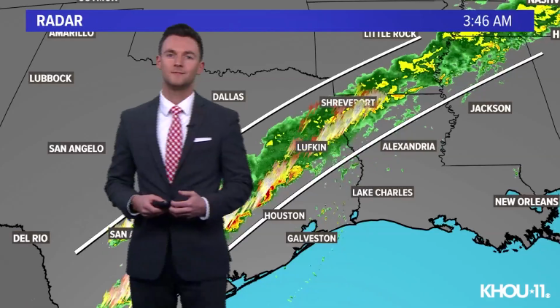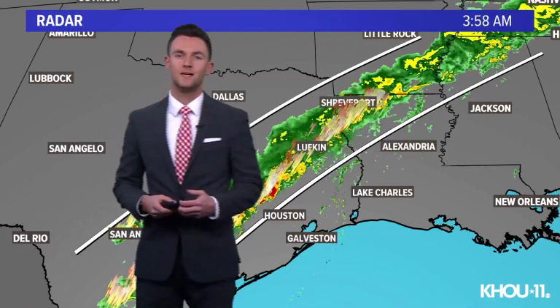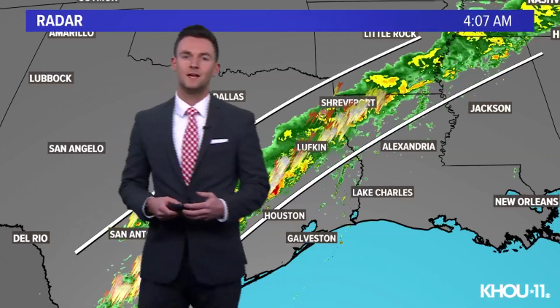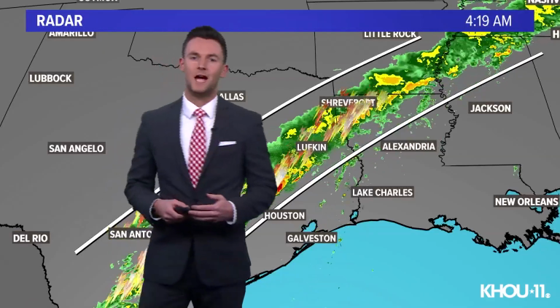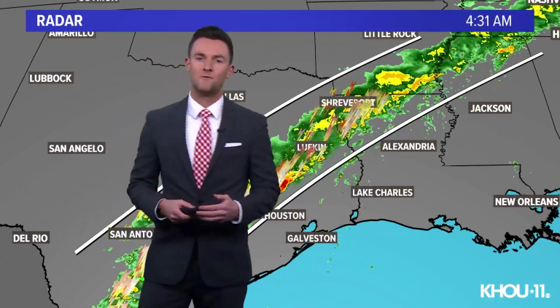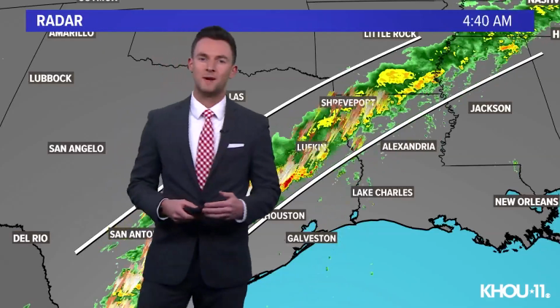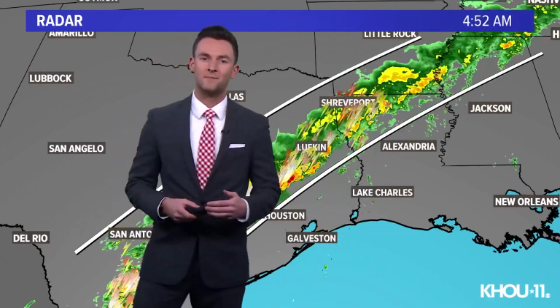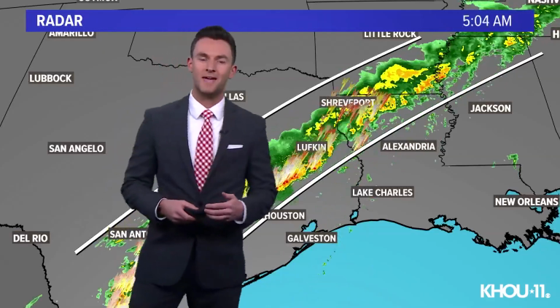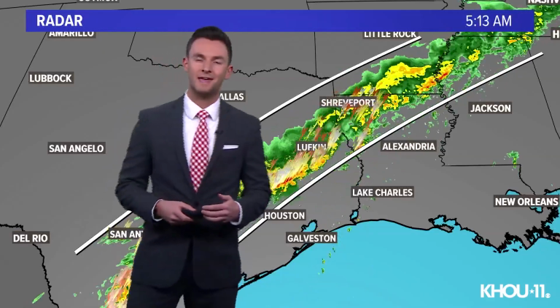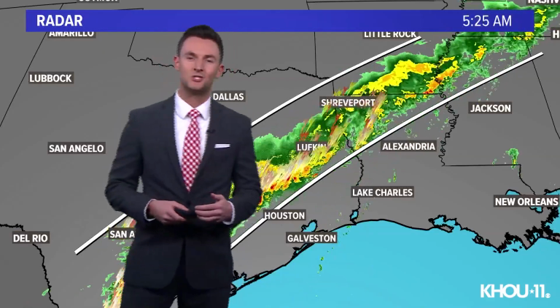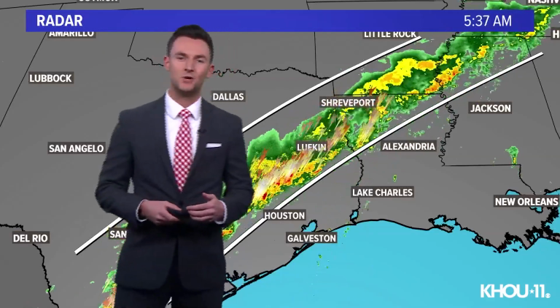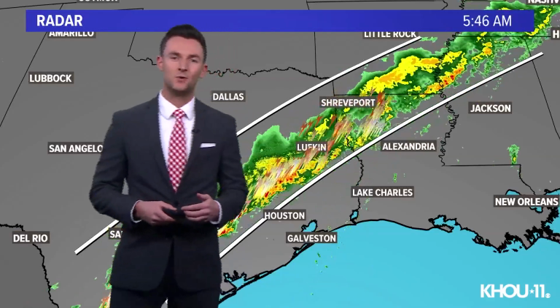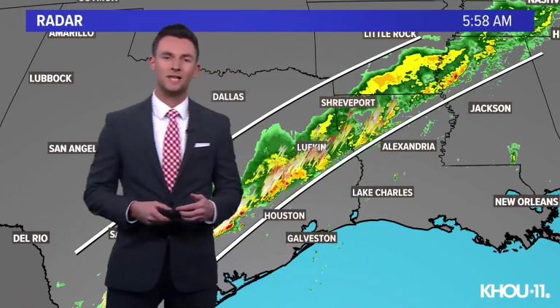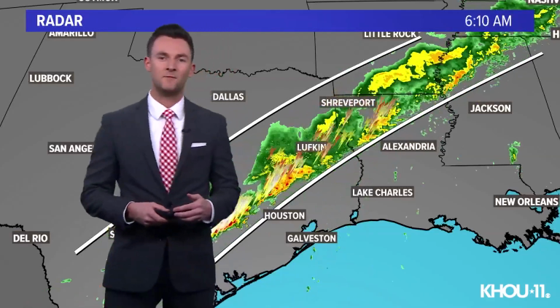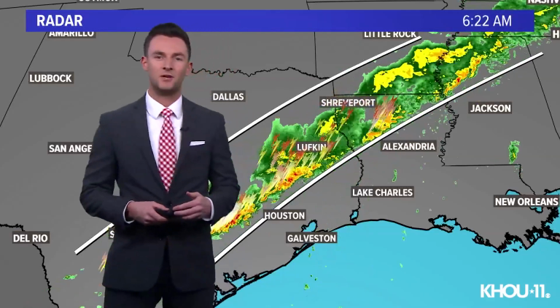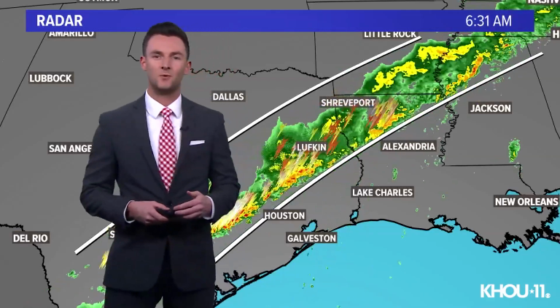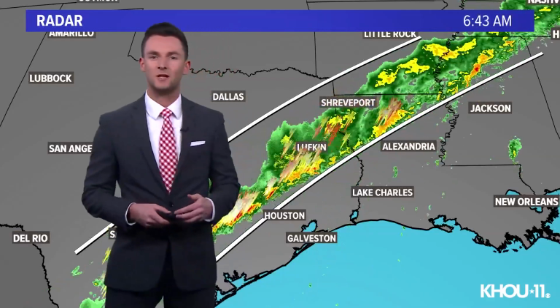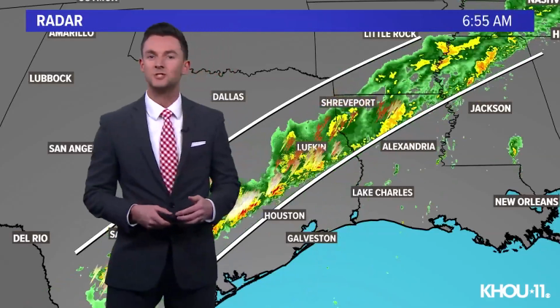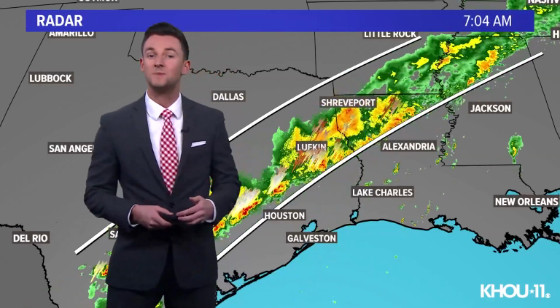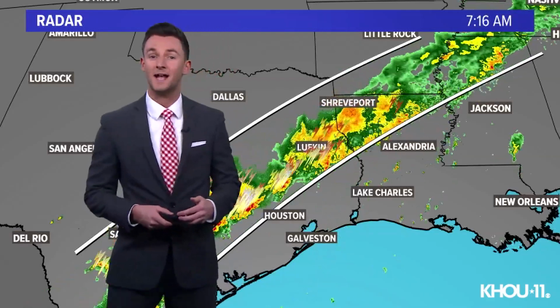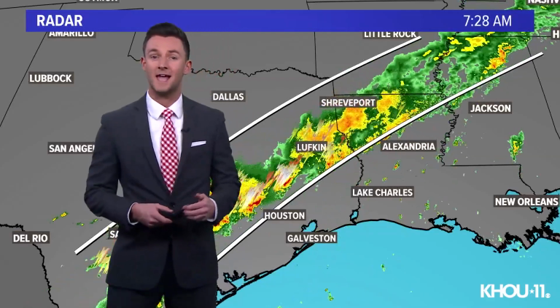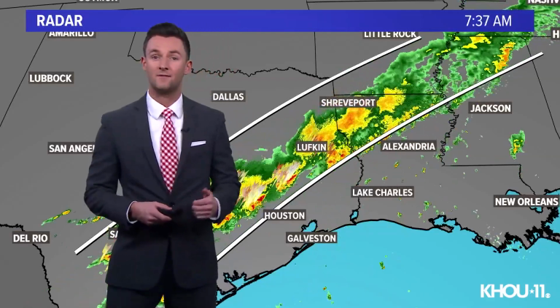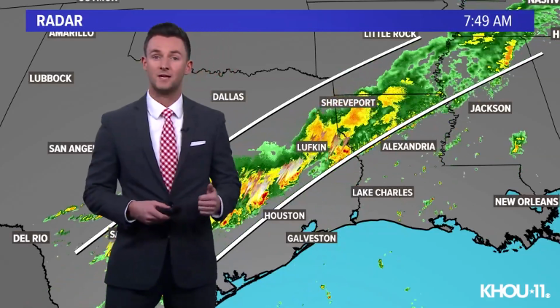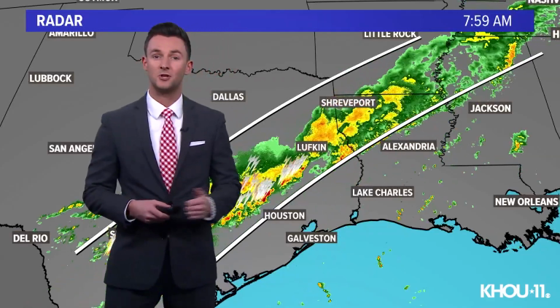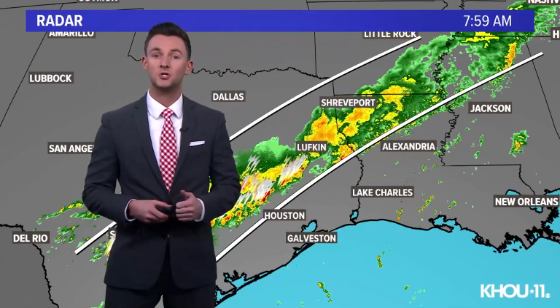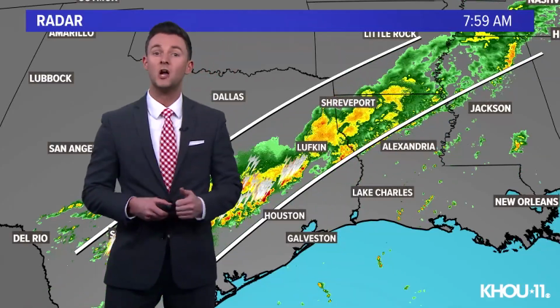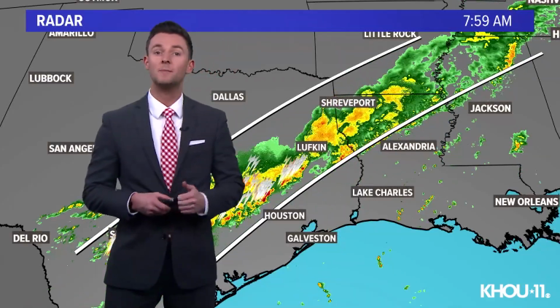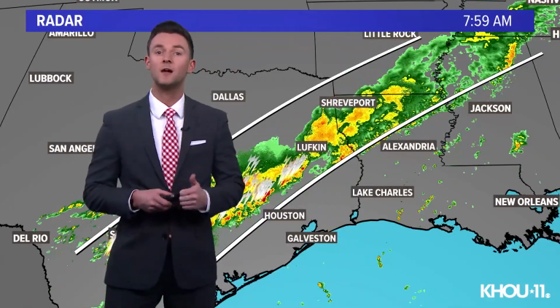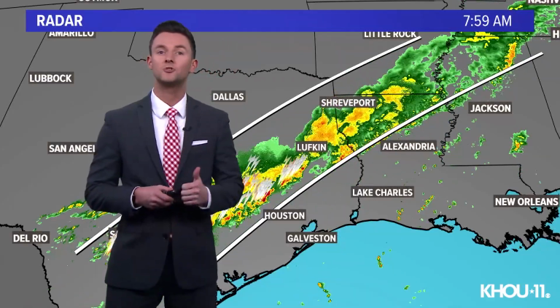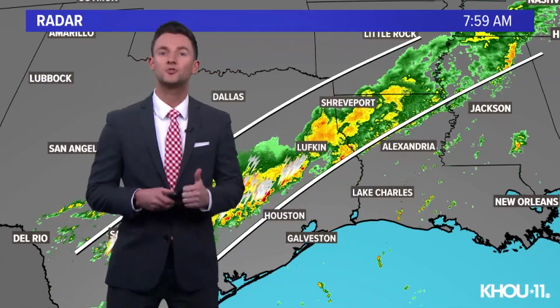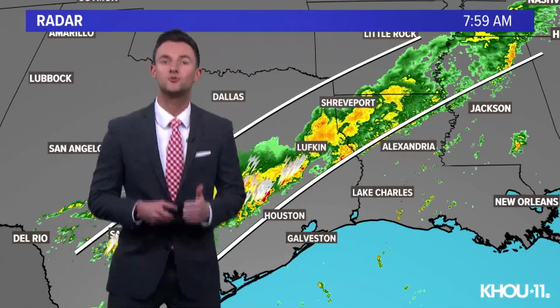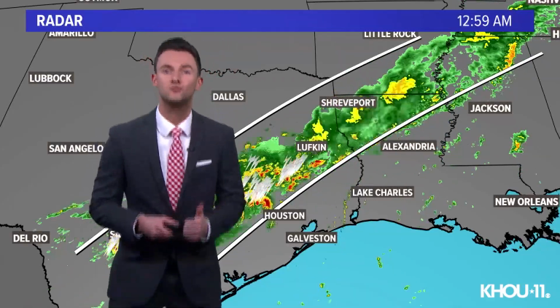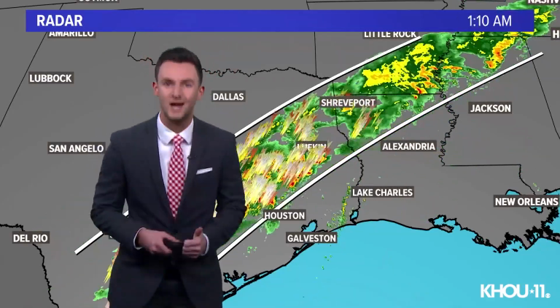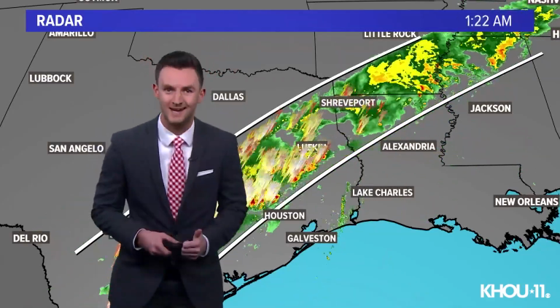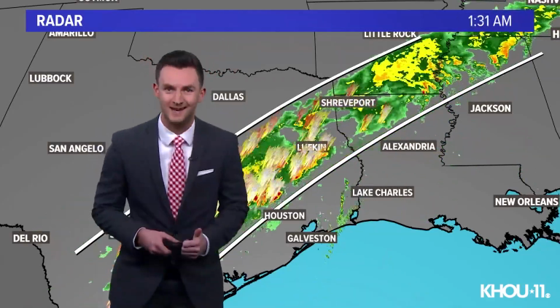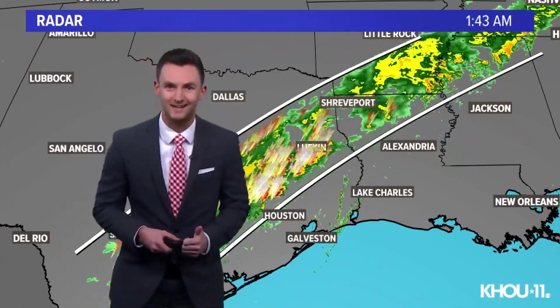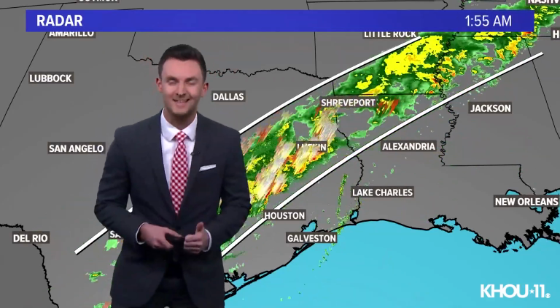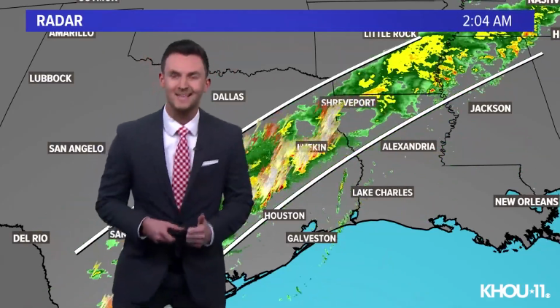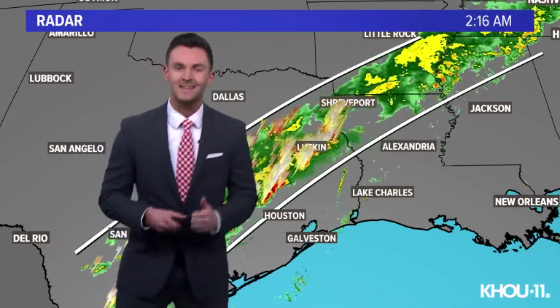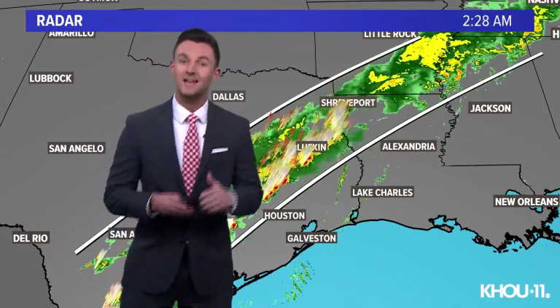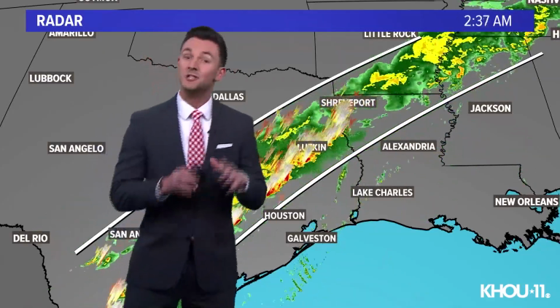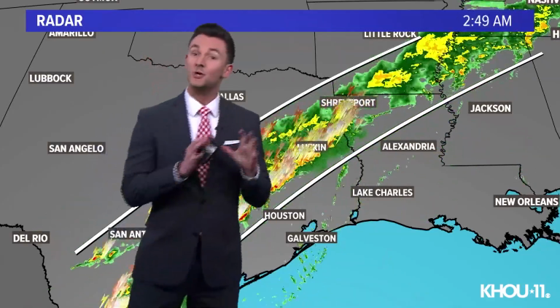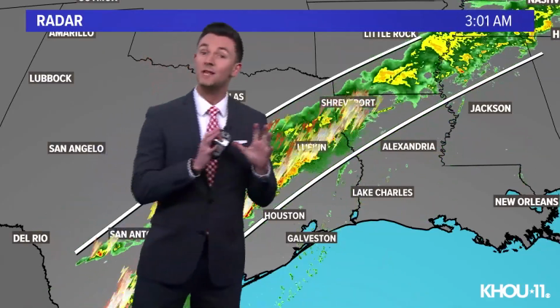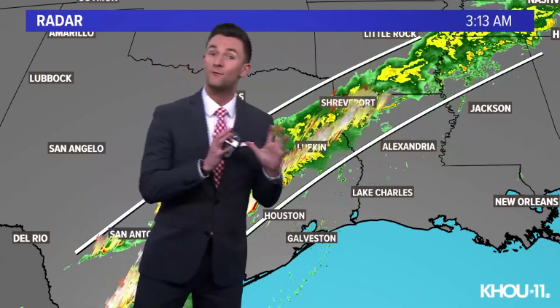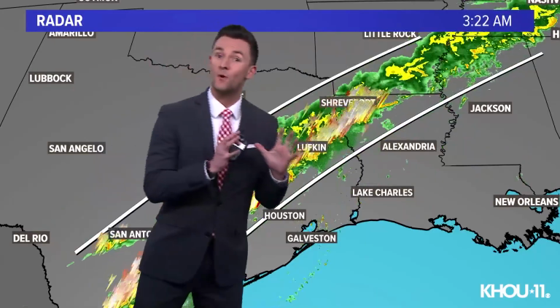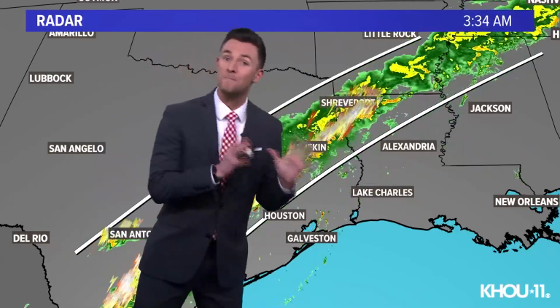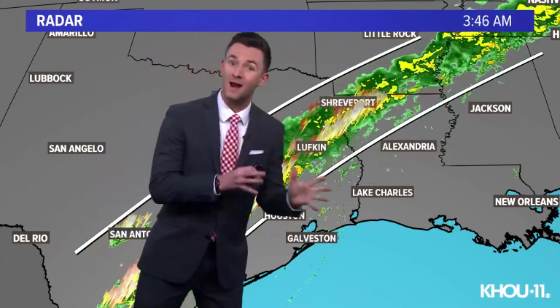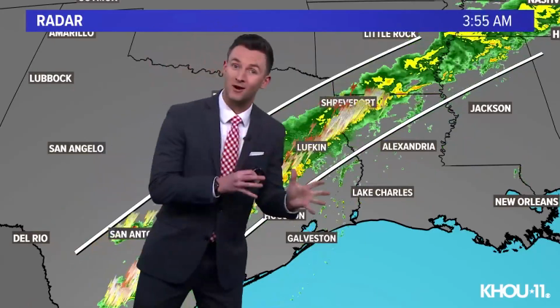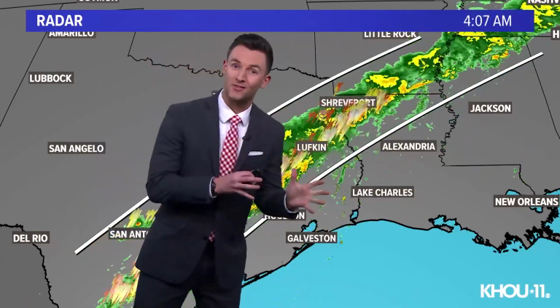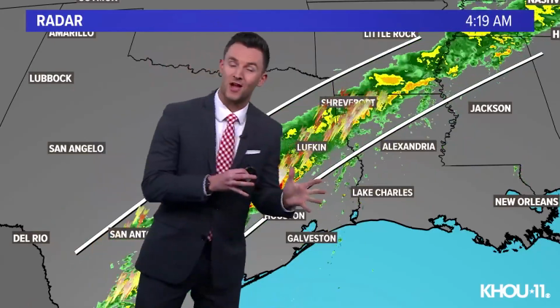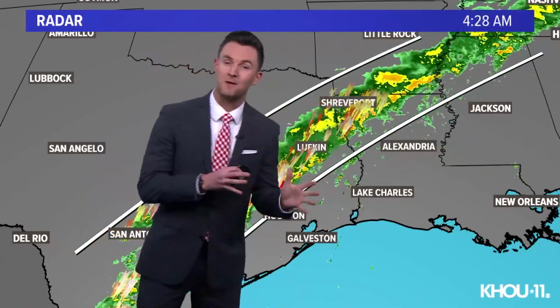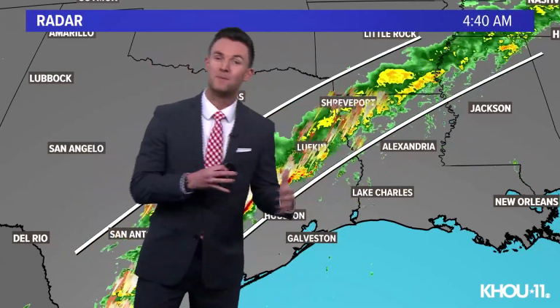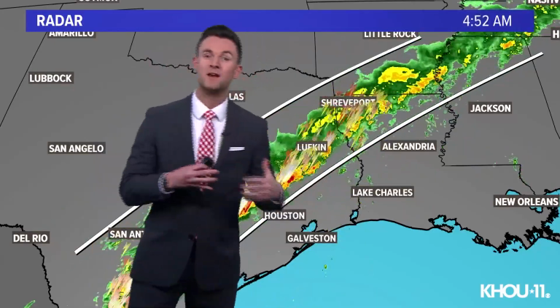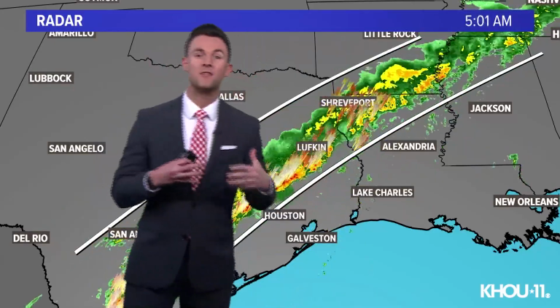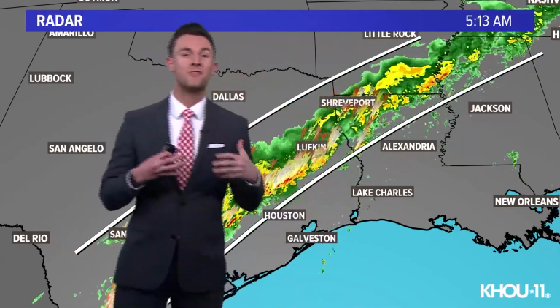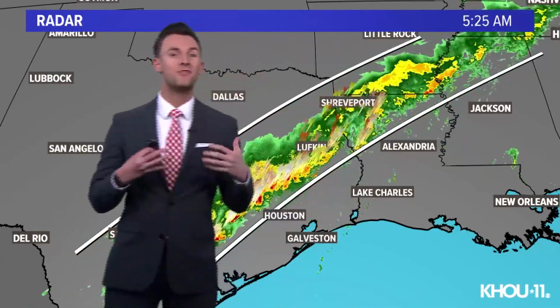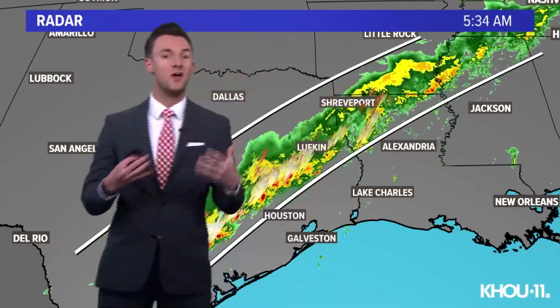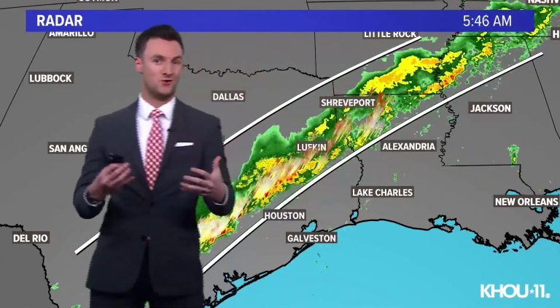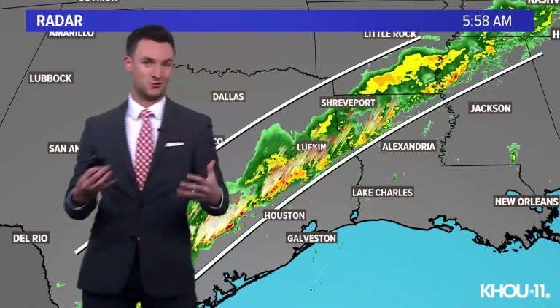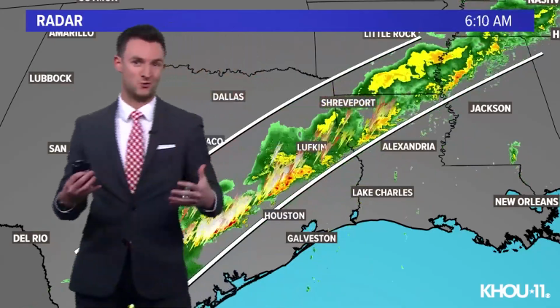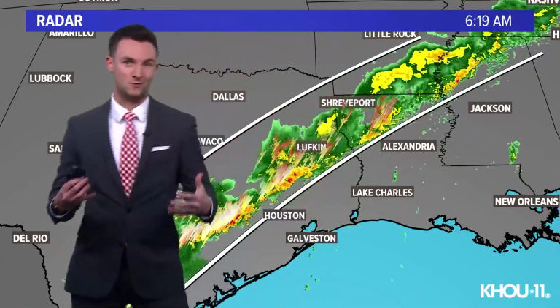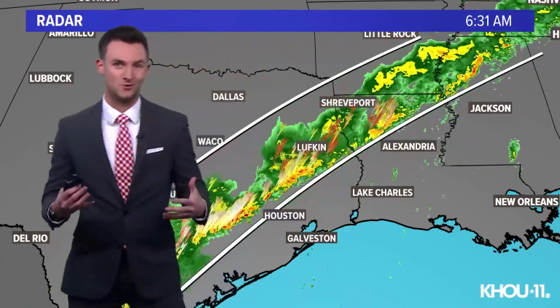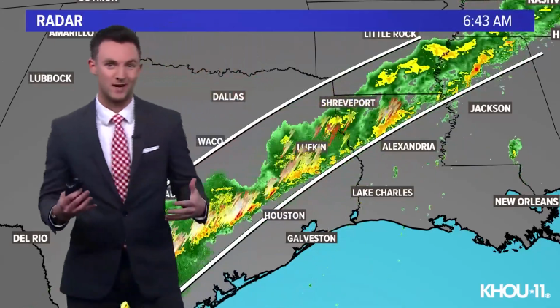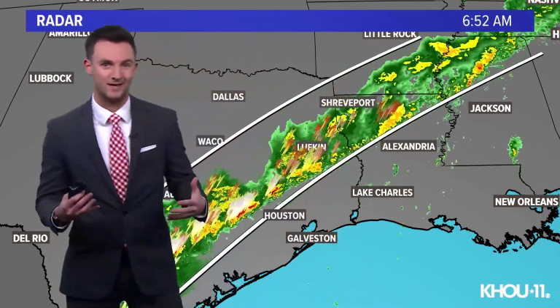Hi everybody, I'm KHOU 11 meteorologist Pat Calvin here to talk about training — not training for a marathon, but thunderstorm training.